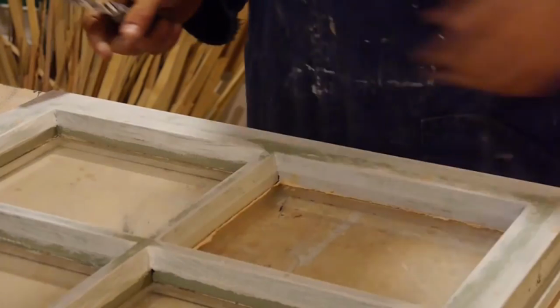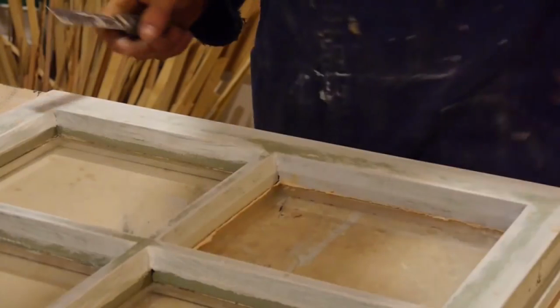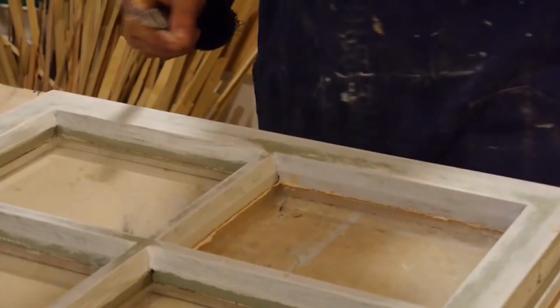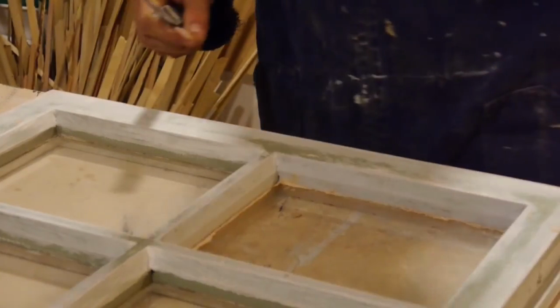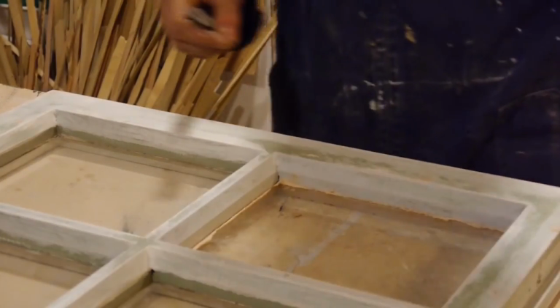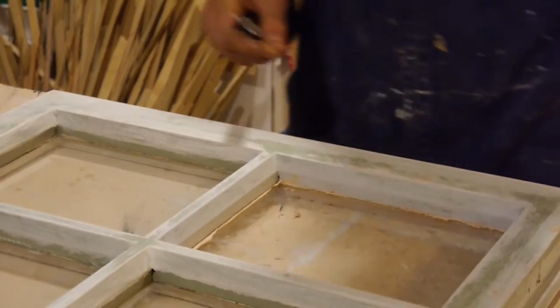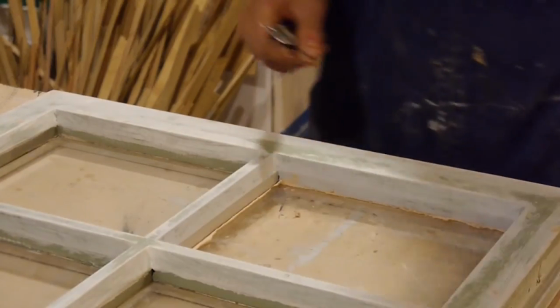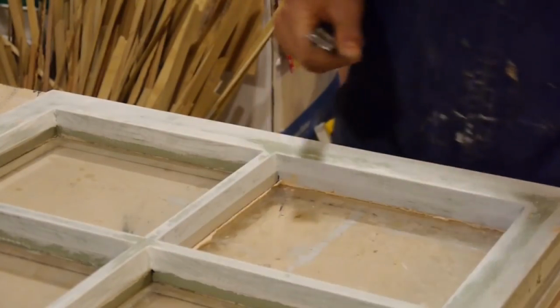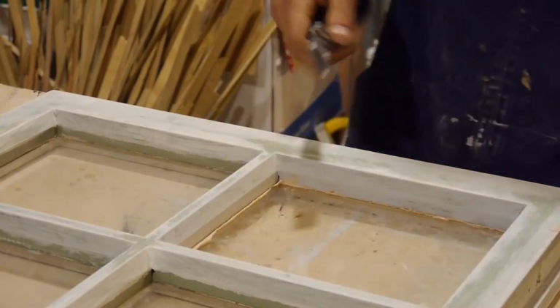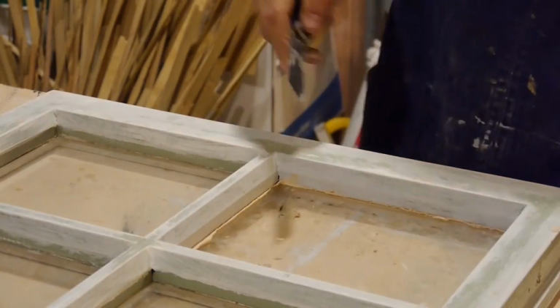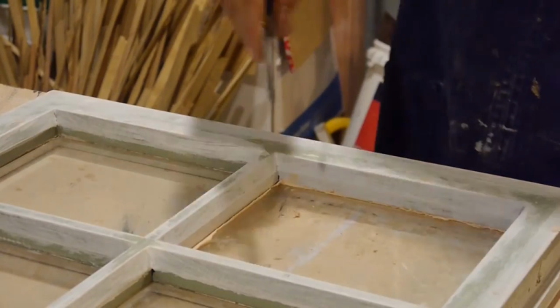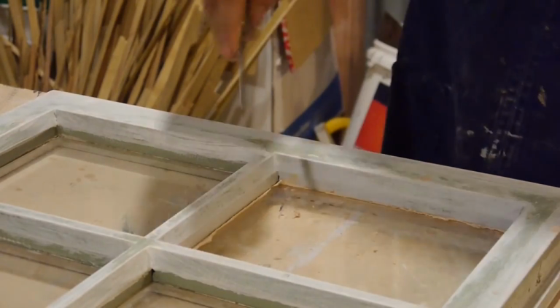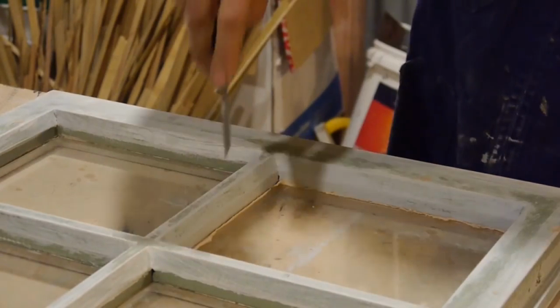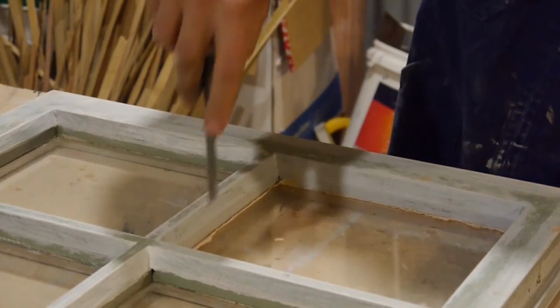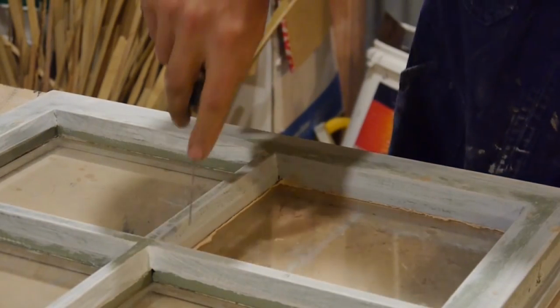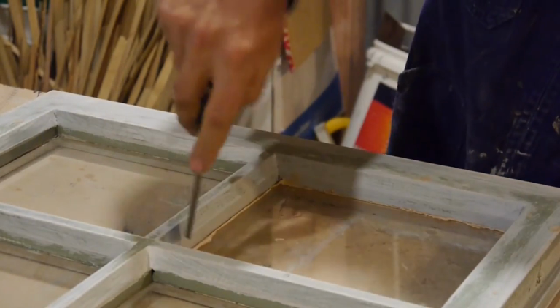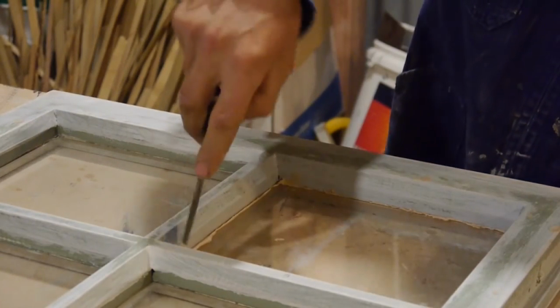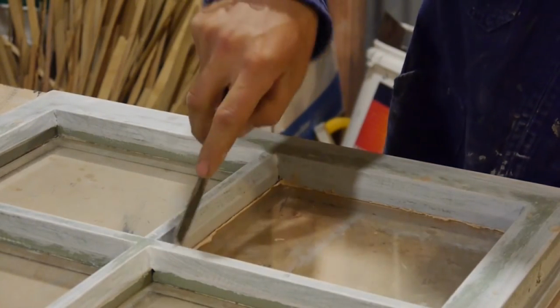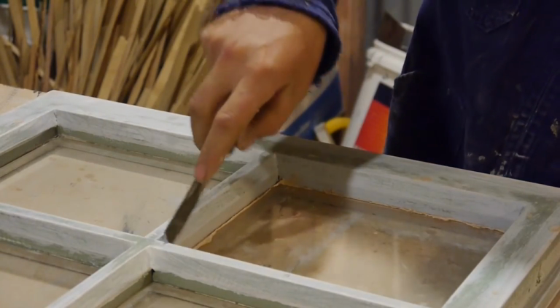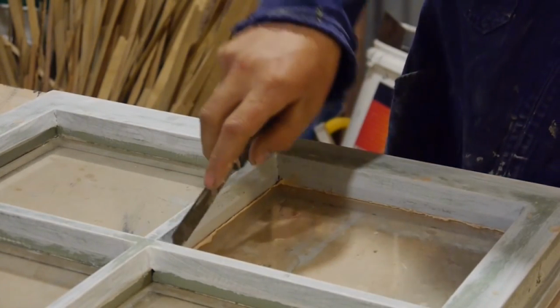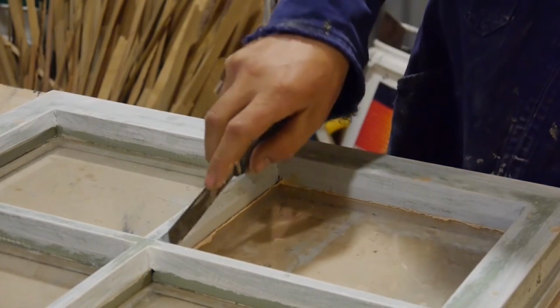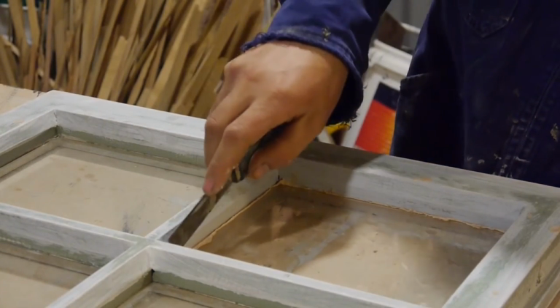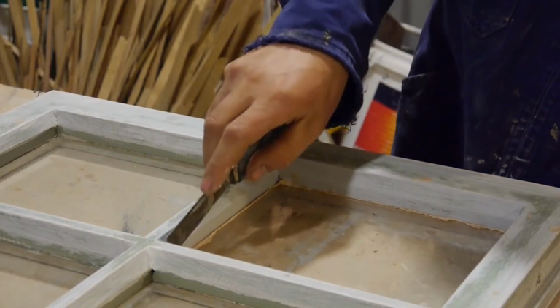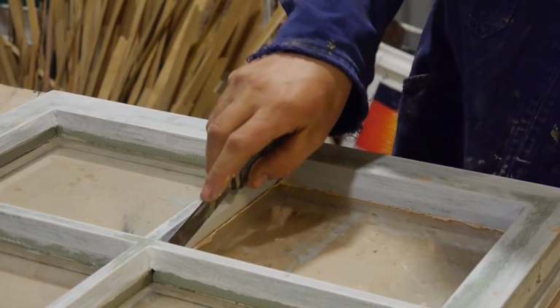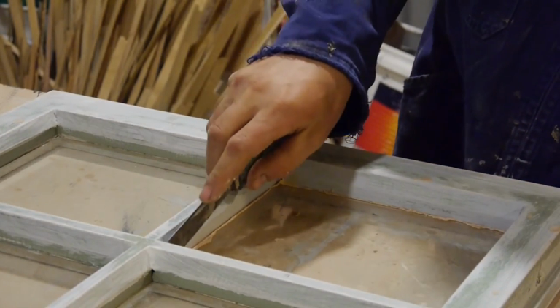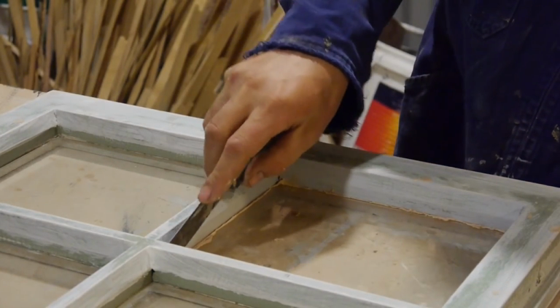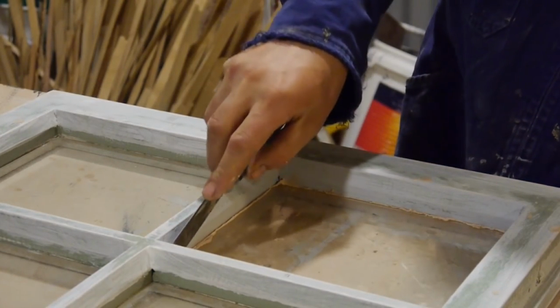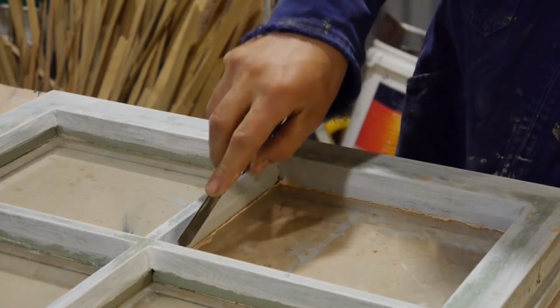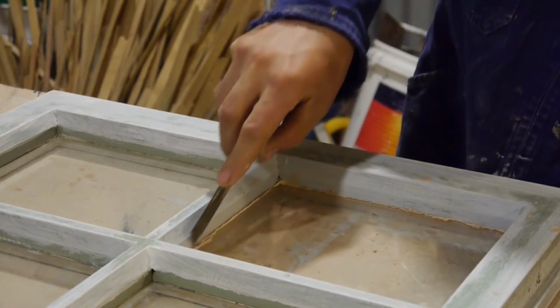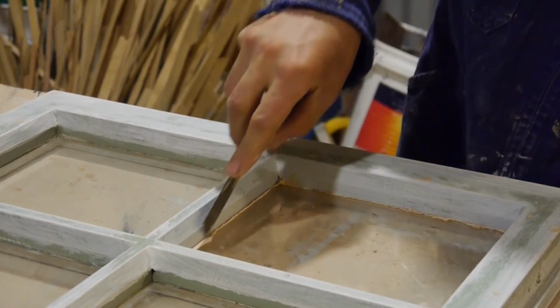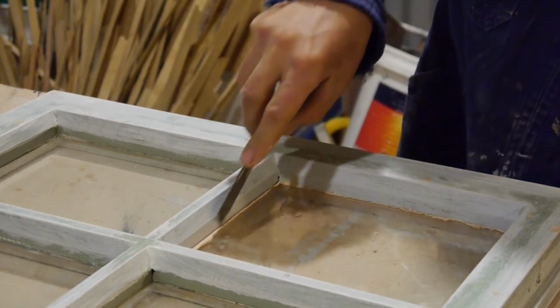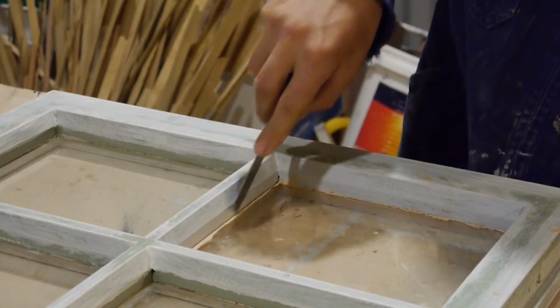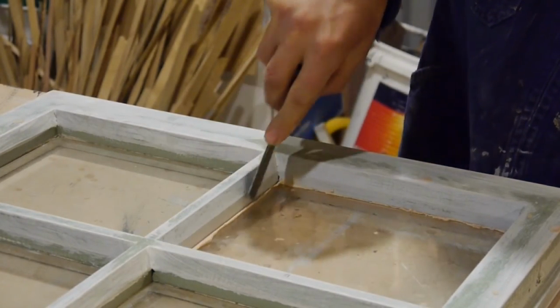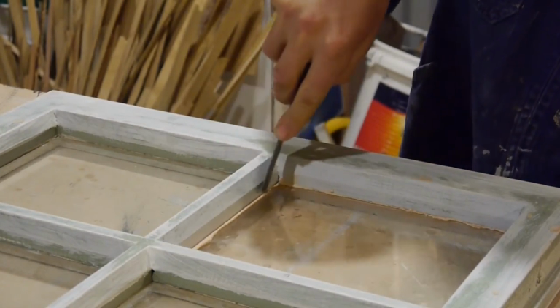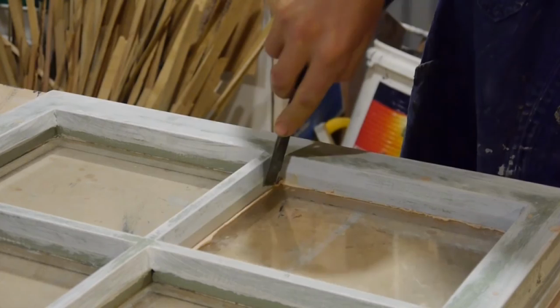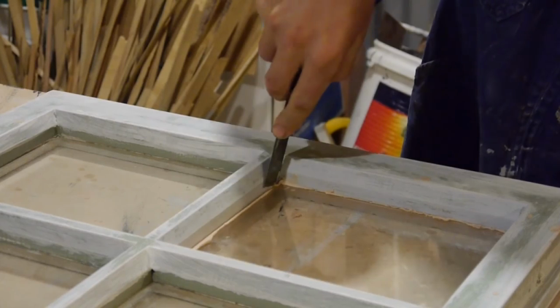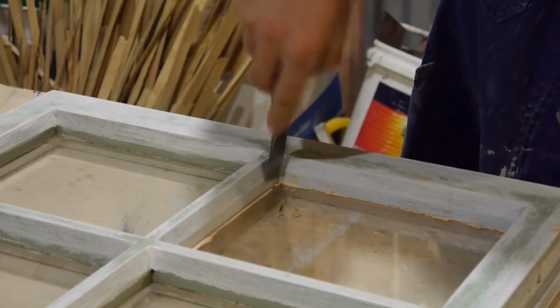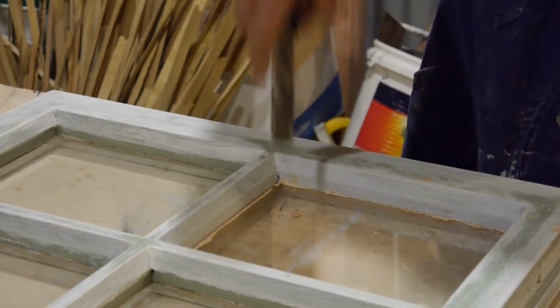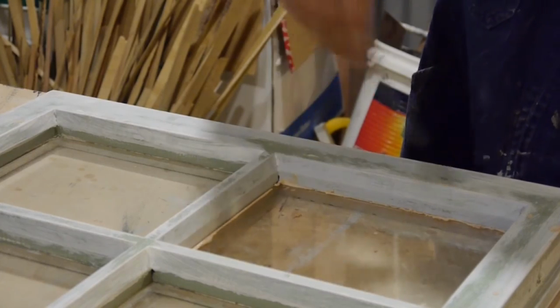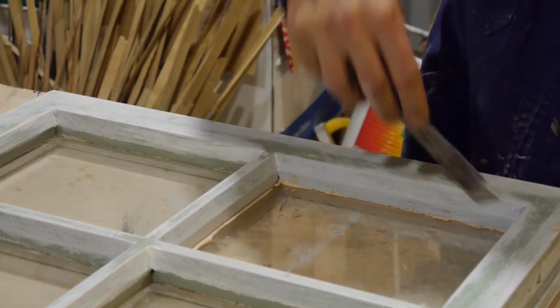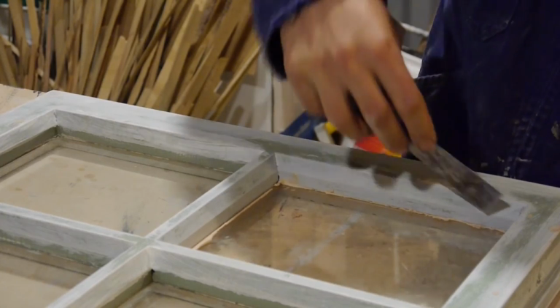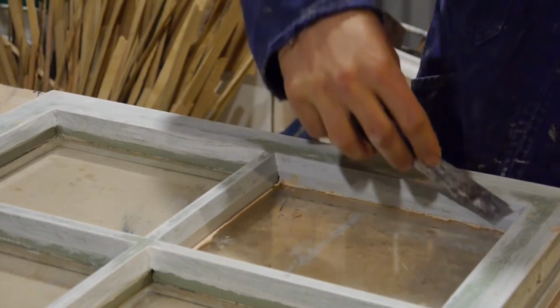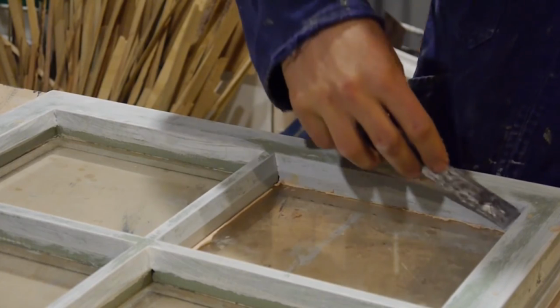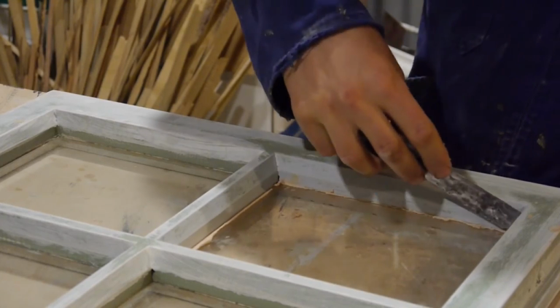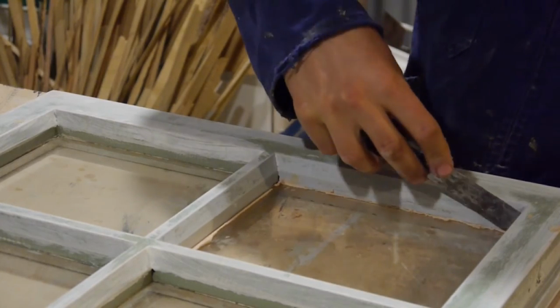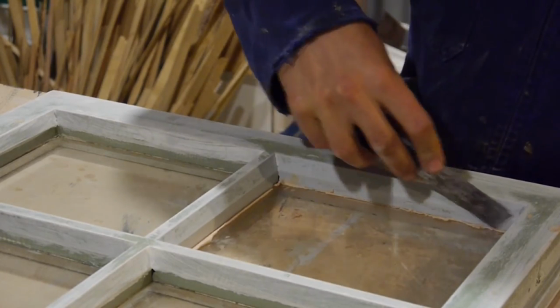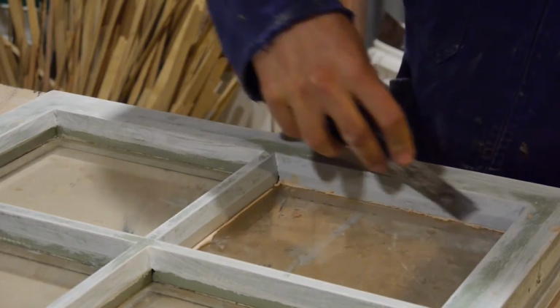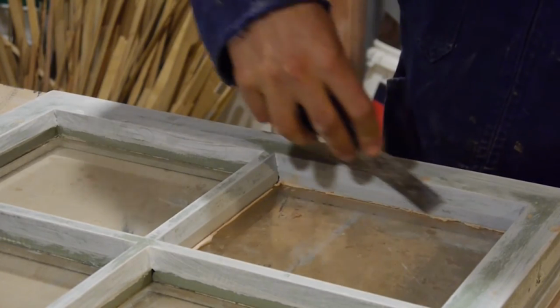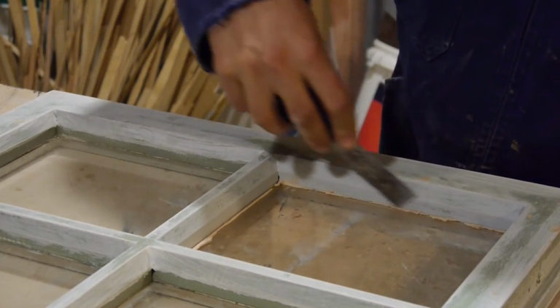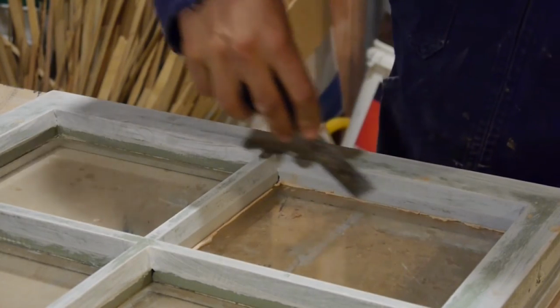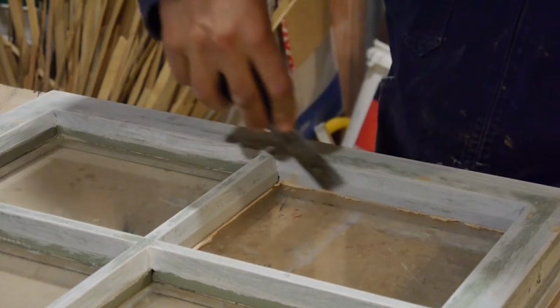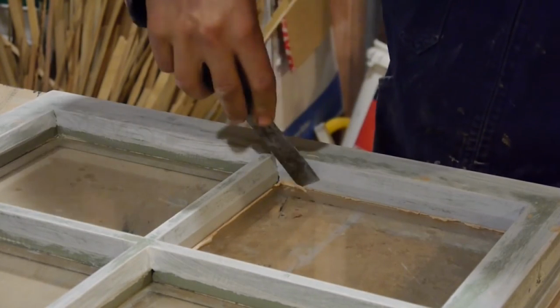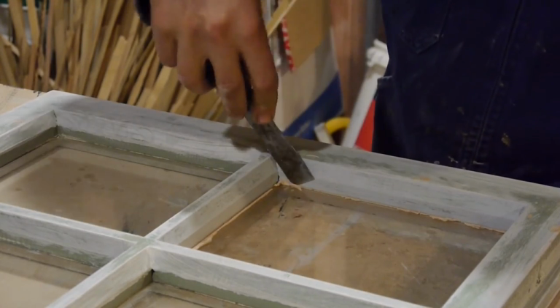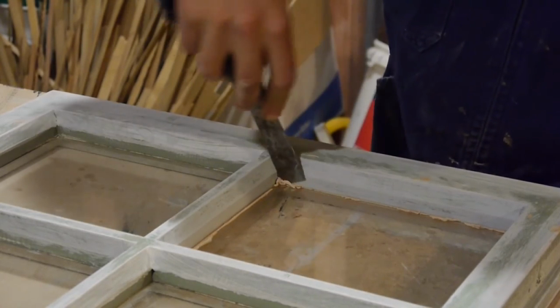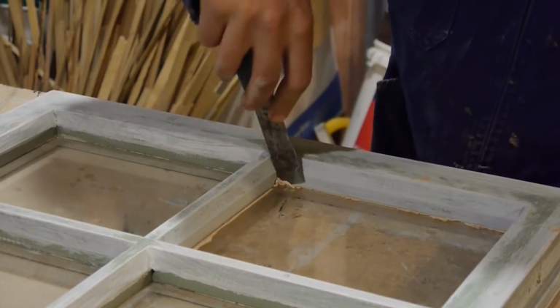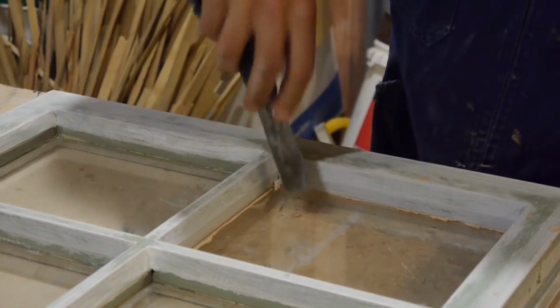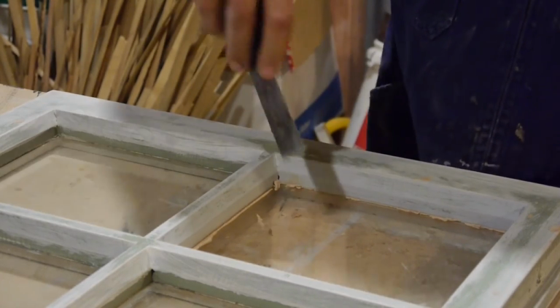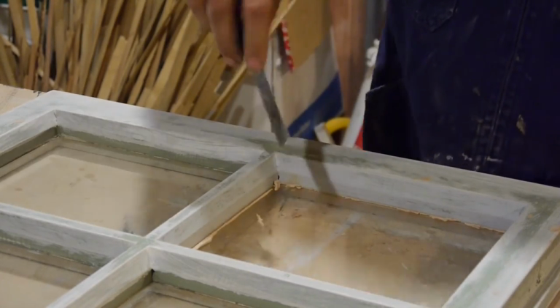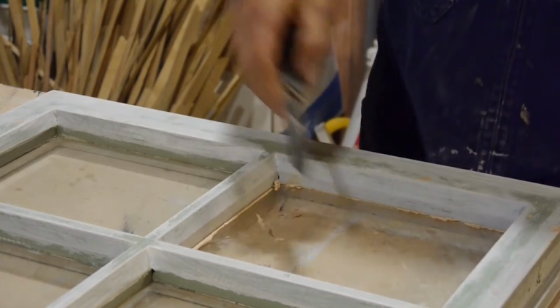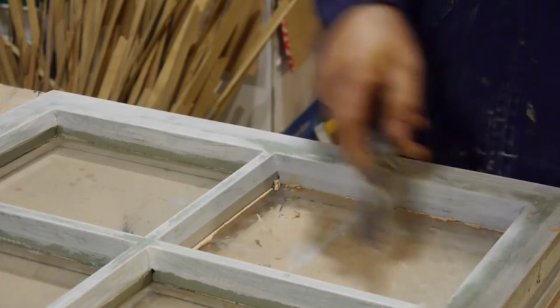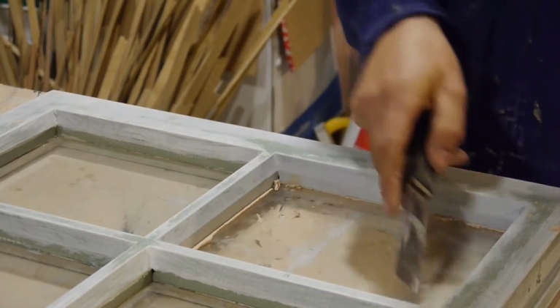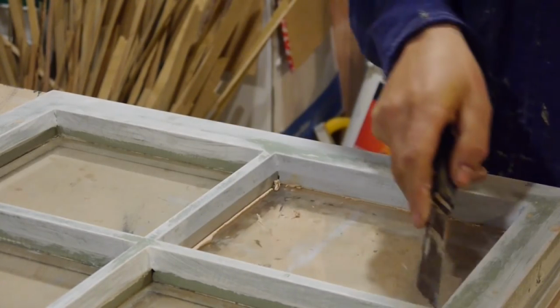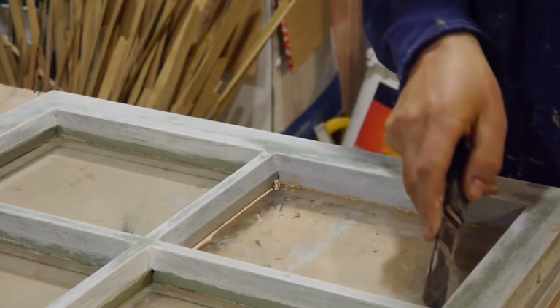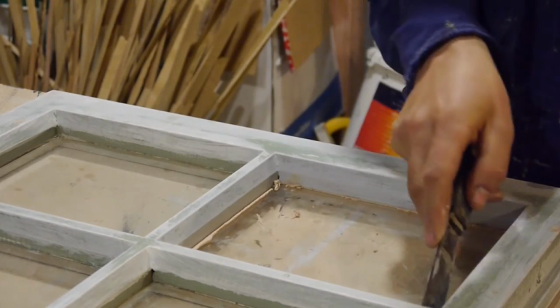Flipping over to the inside, you just want to clean up the putty that's oozed over.